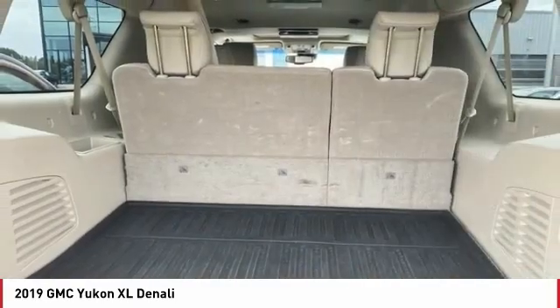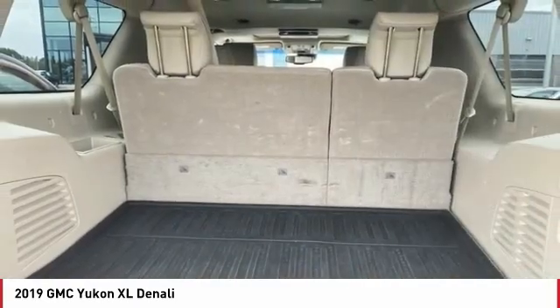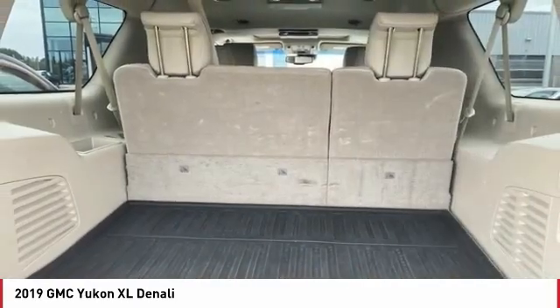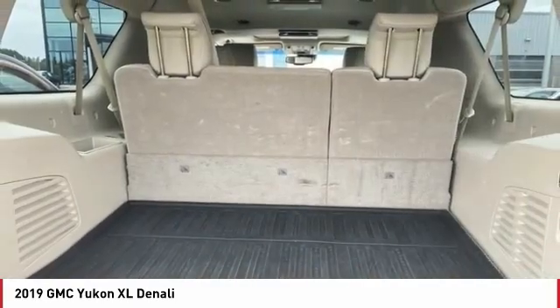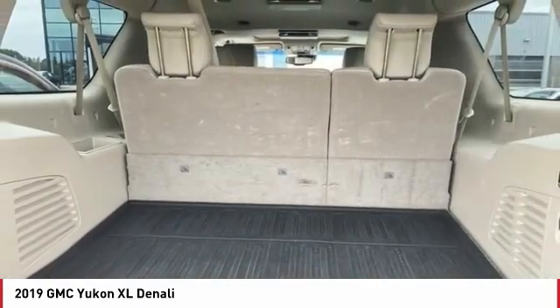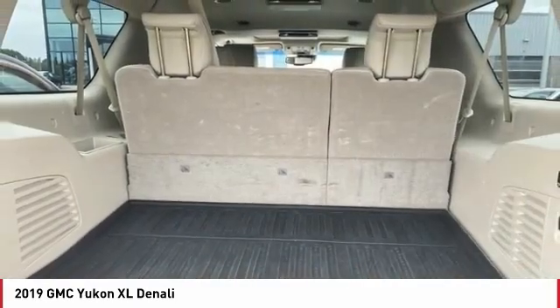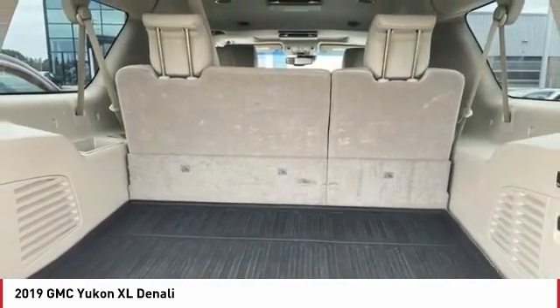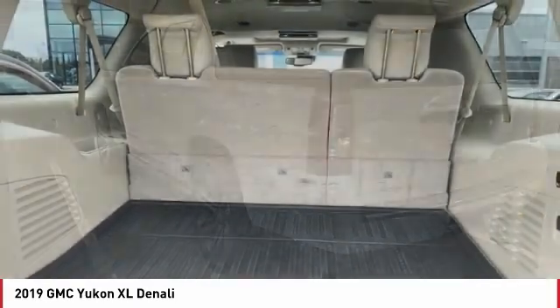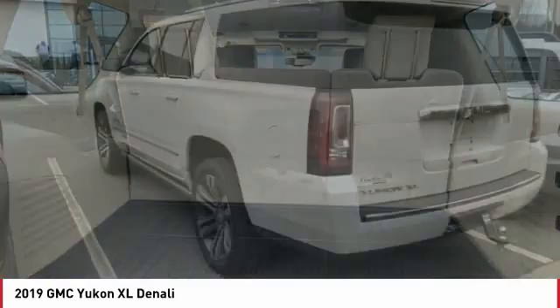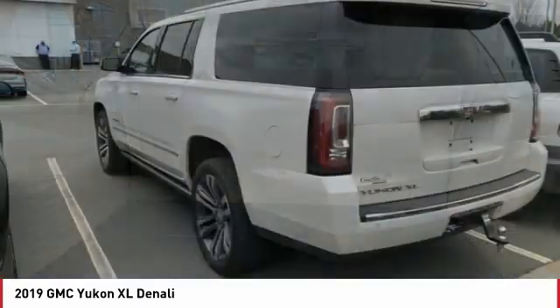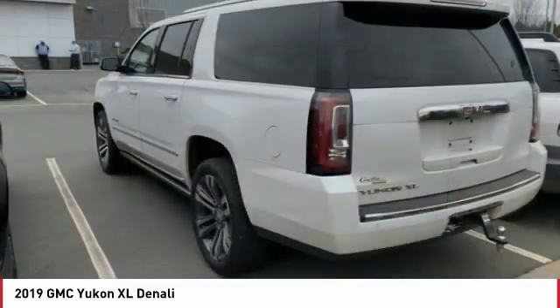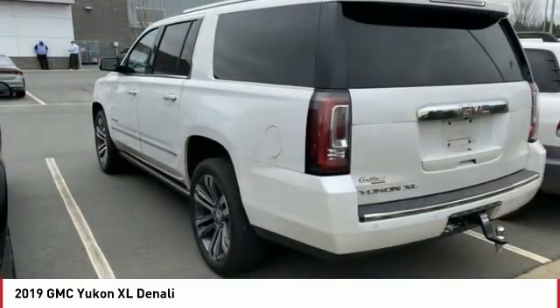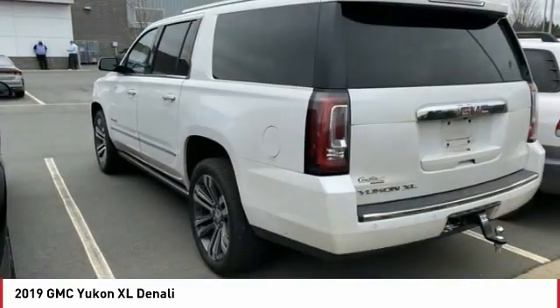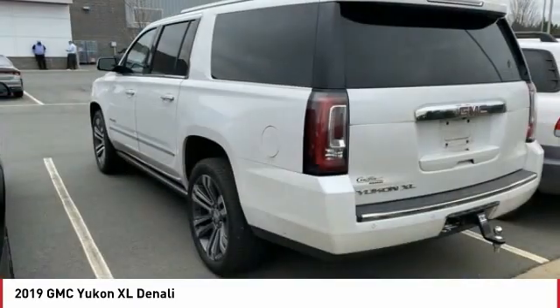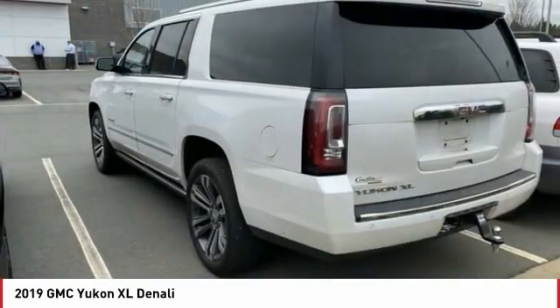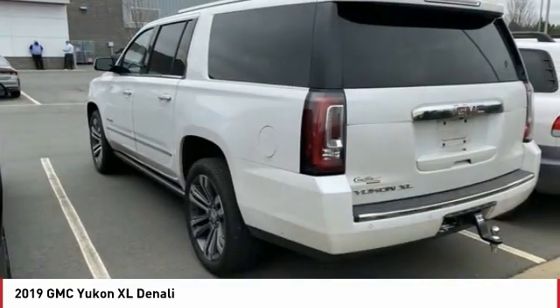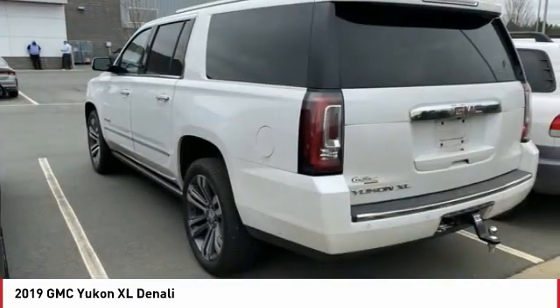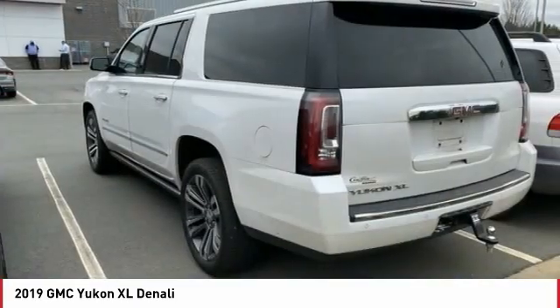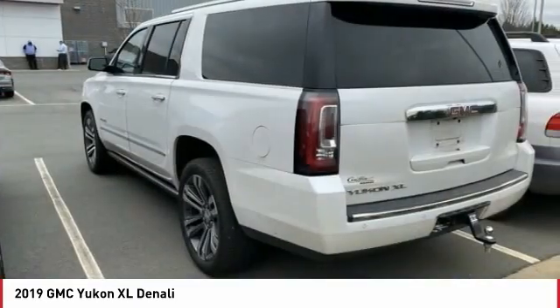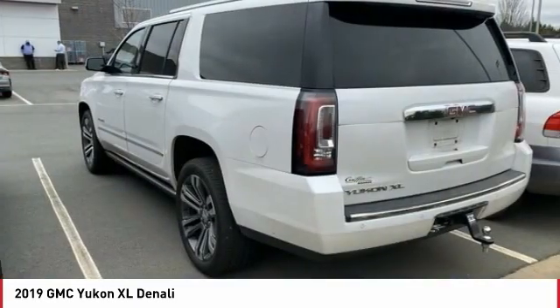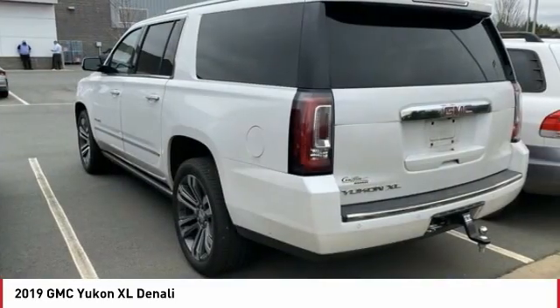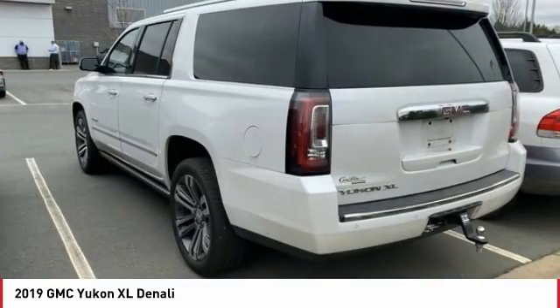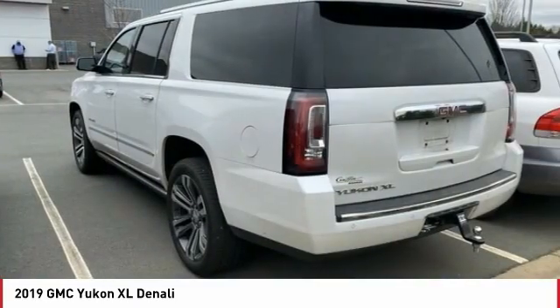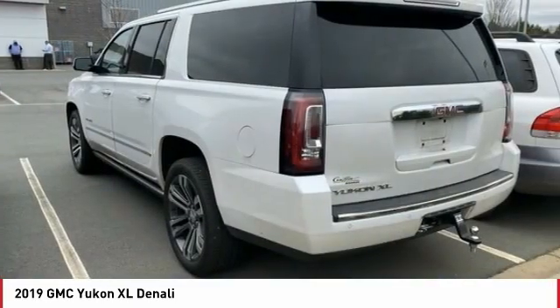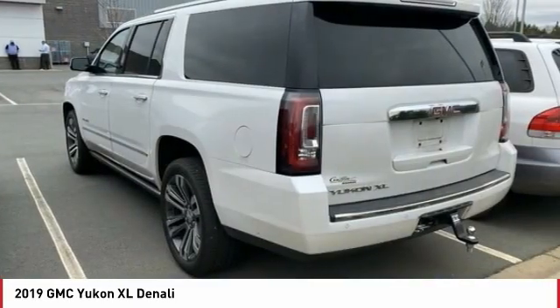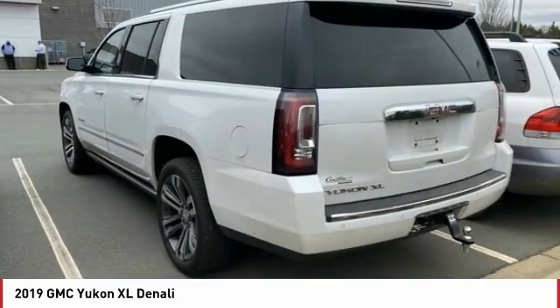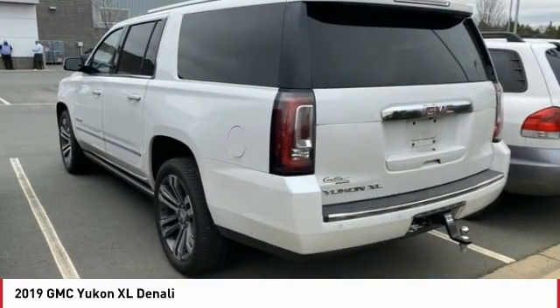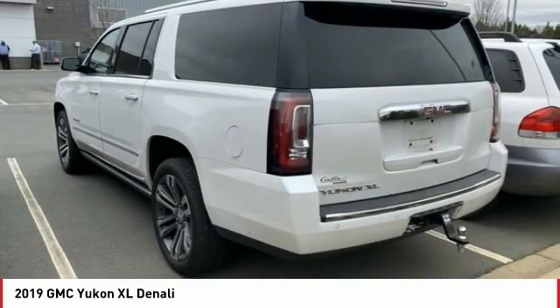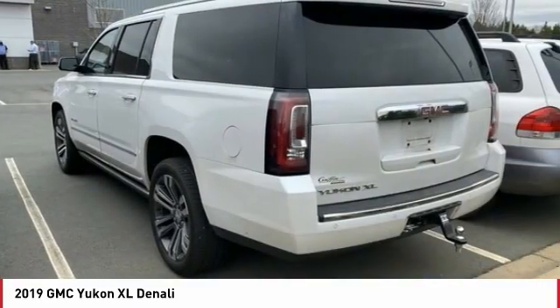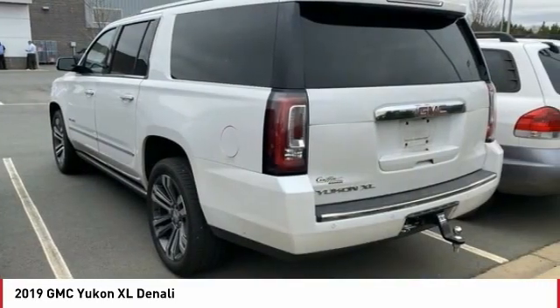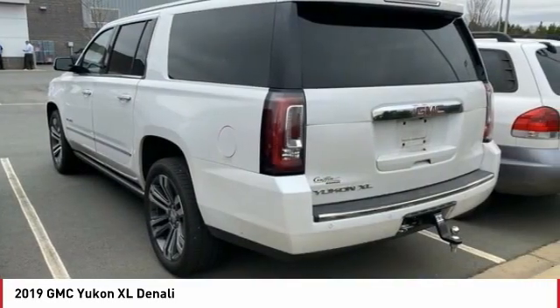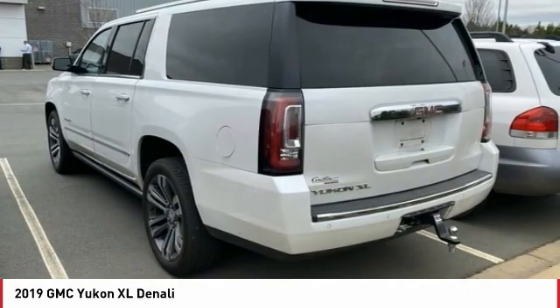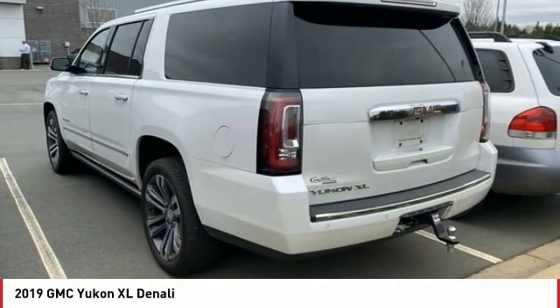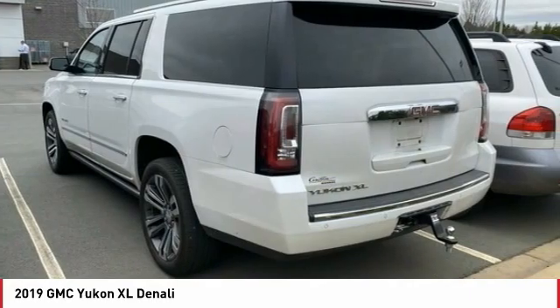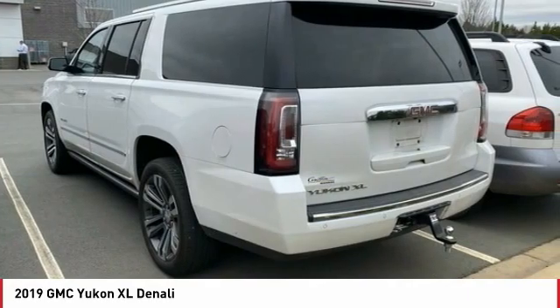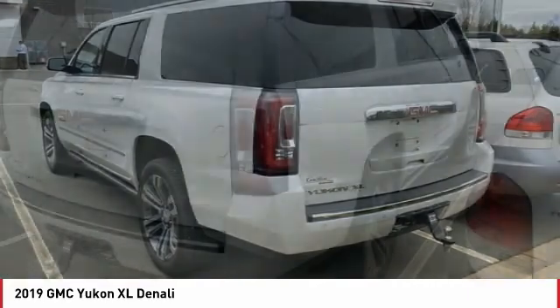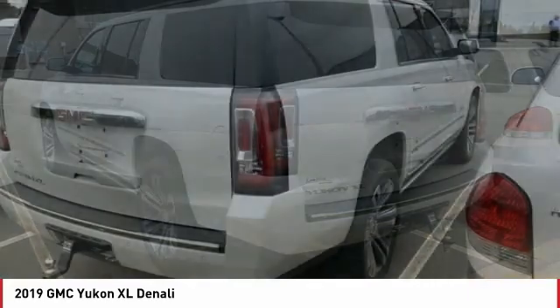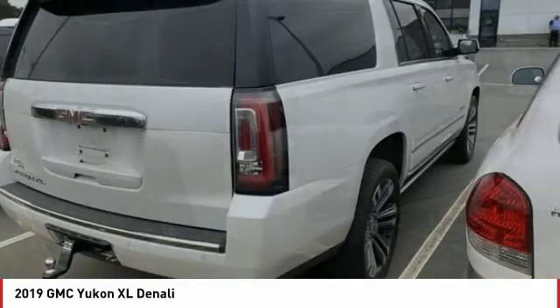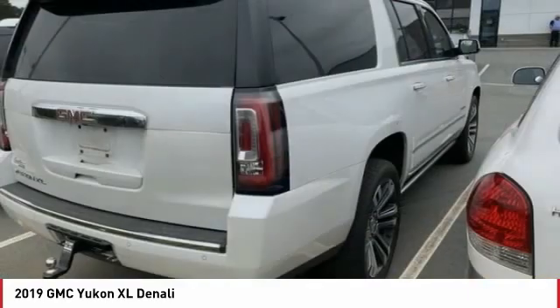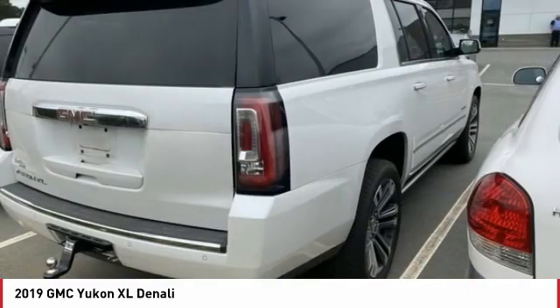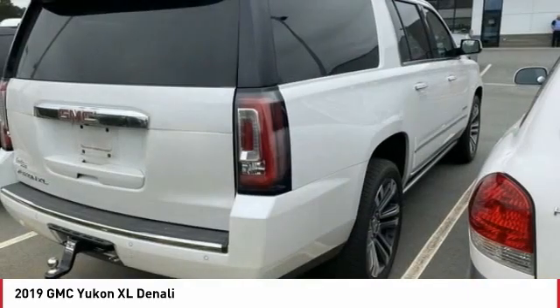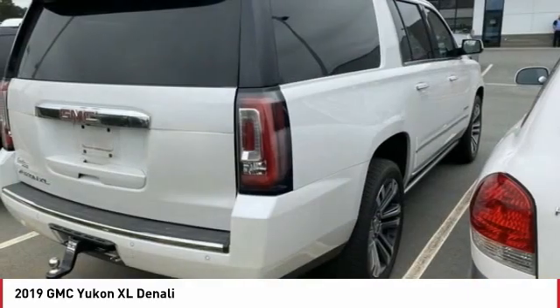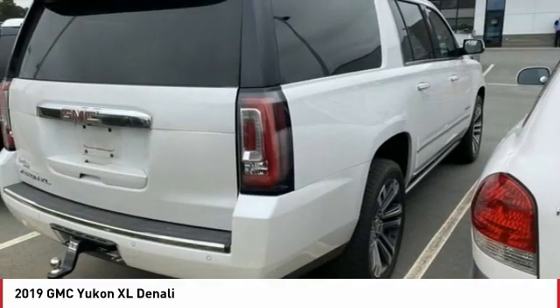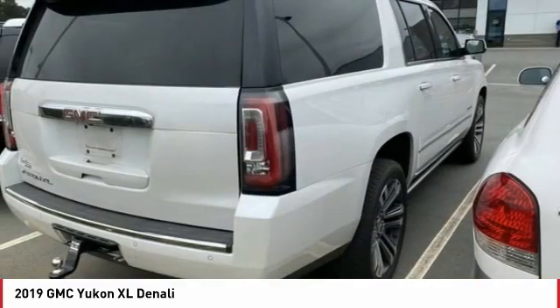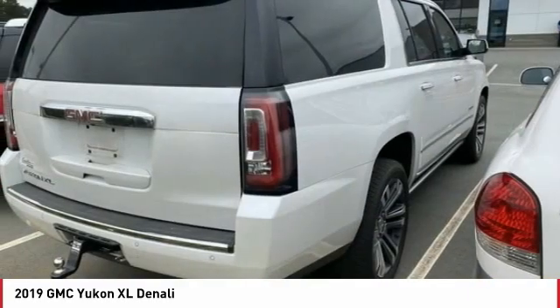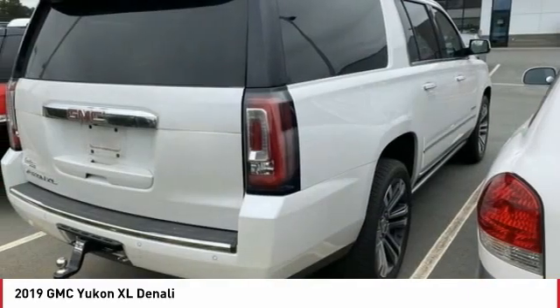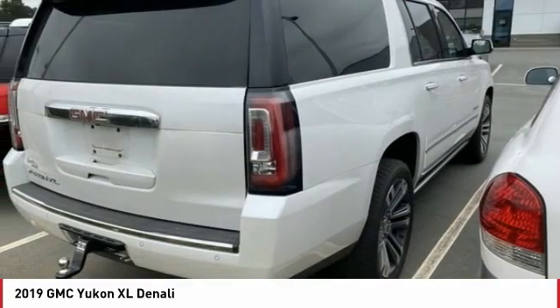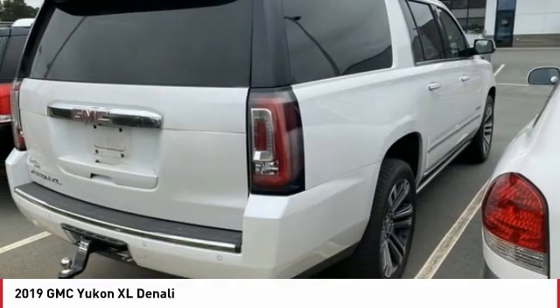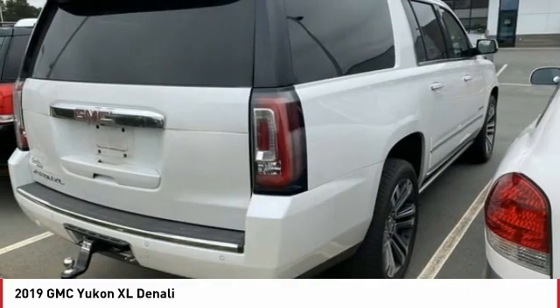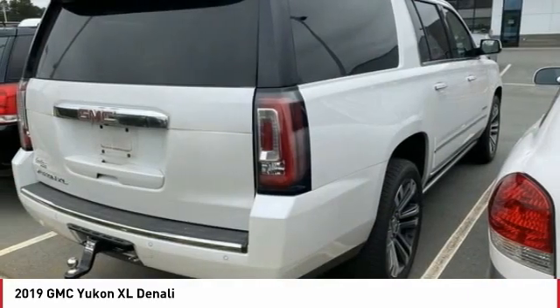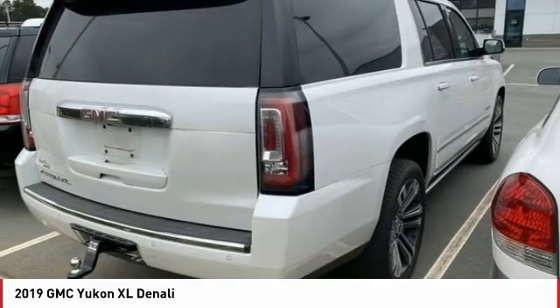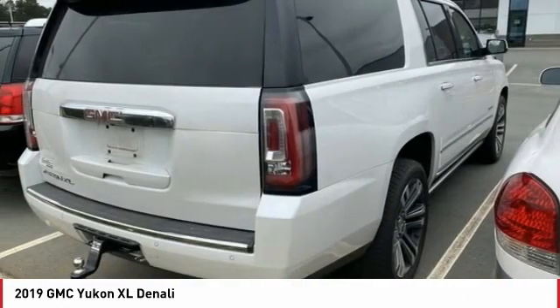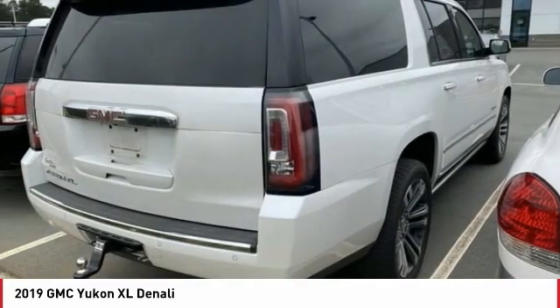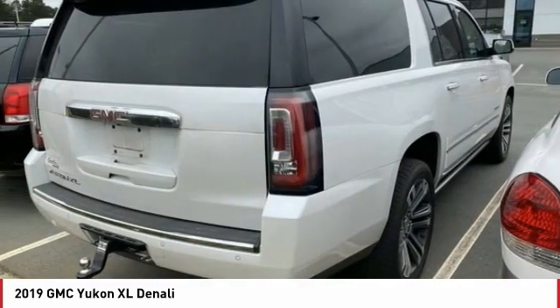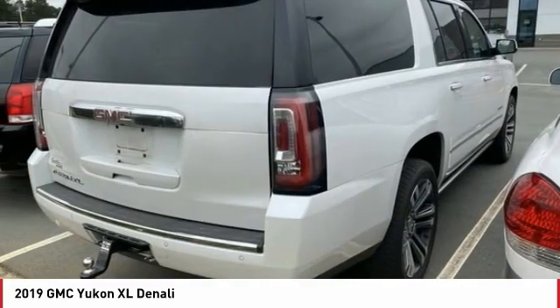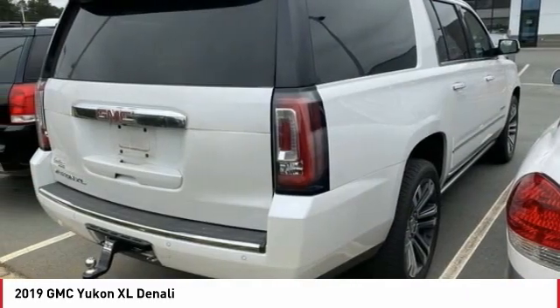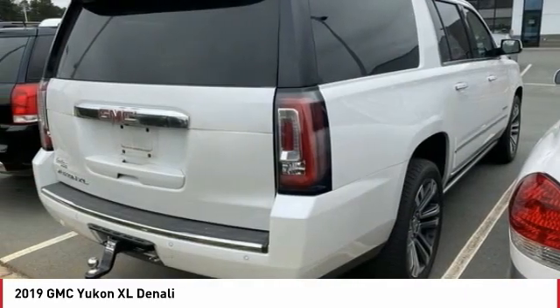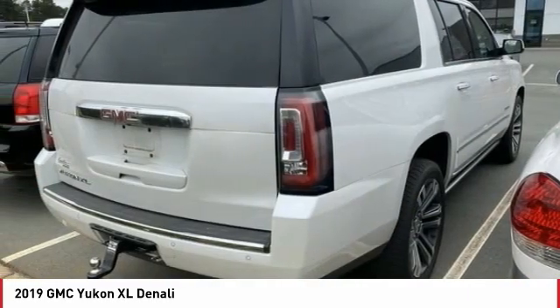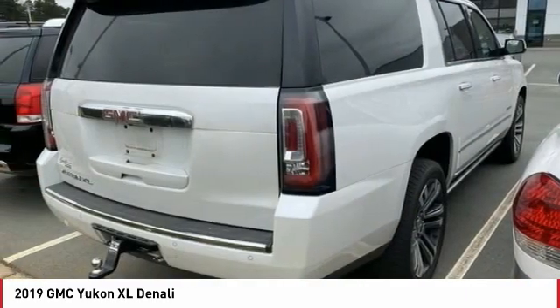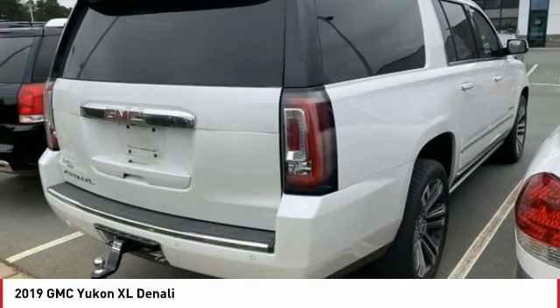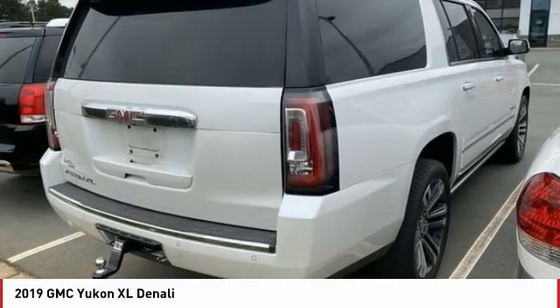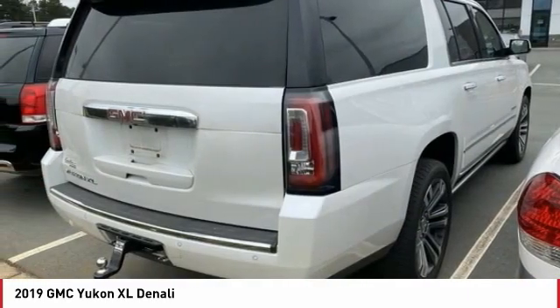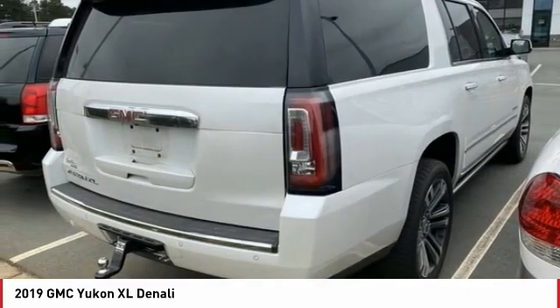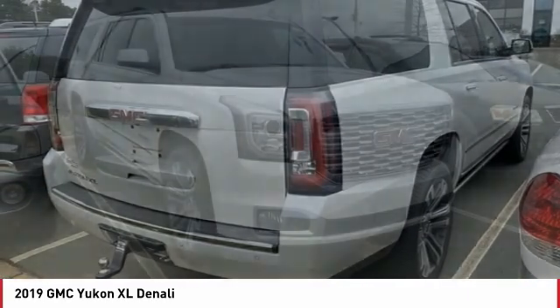Stability control, roll stability control, and daytime running lights. Your new ride is just a phone call away.